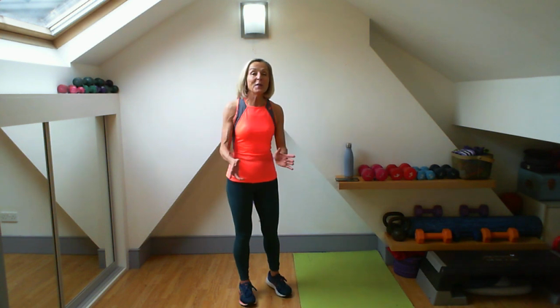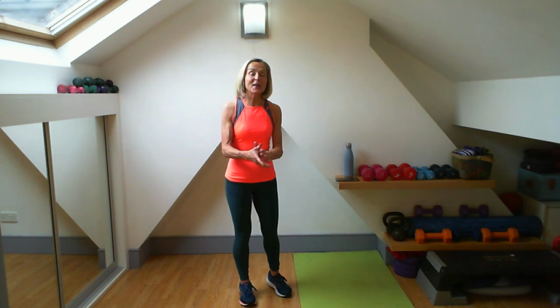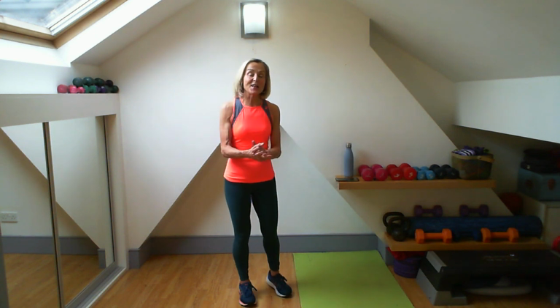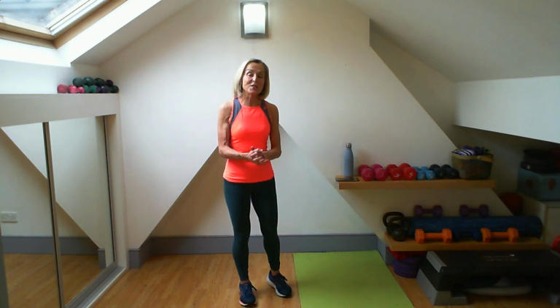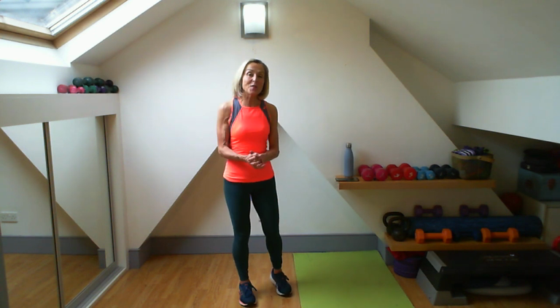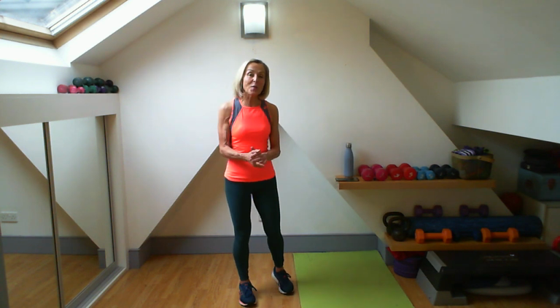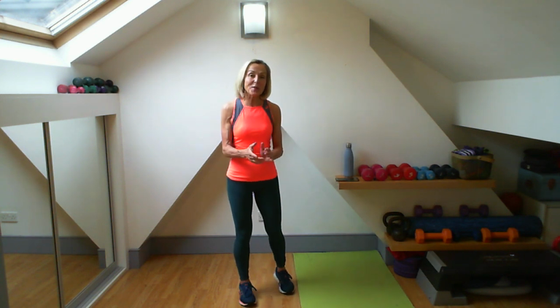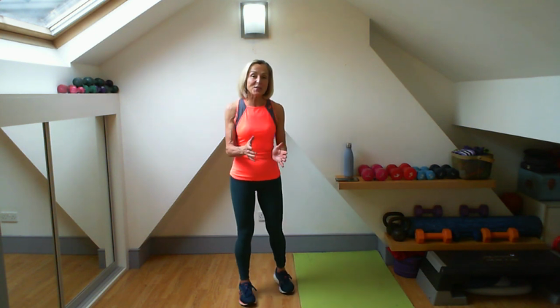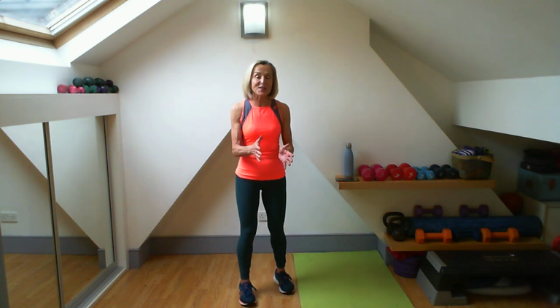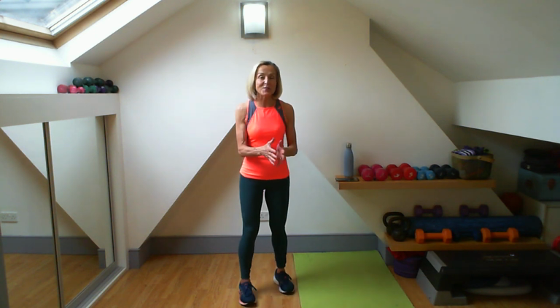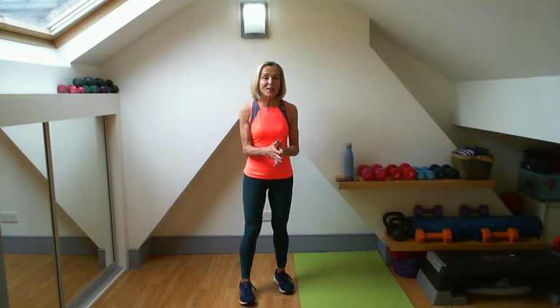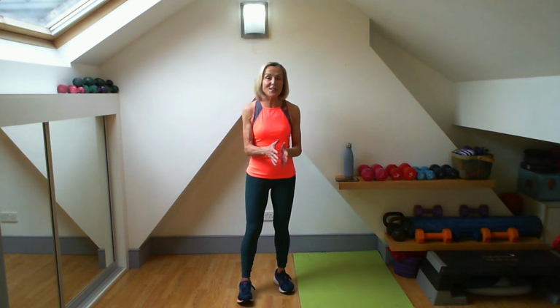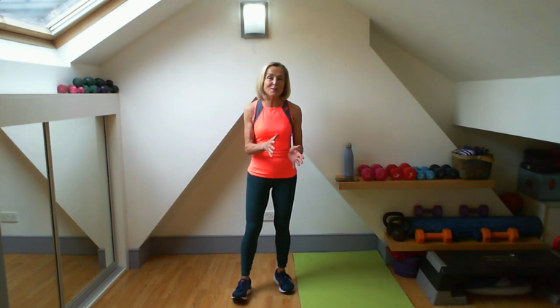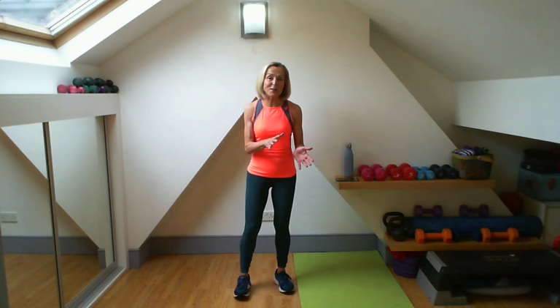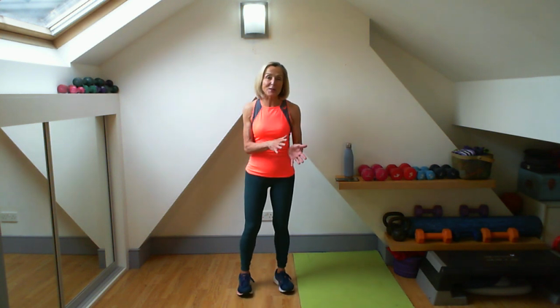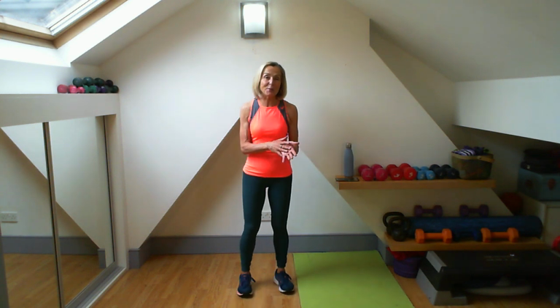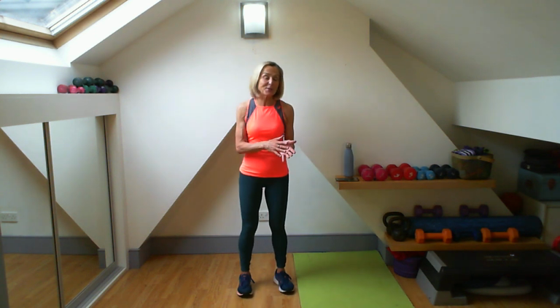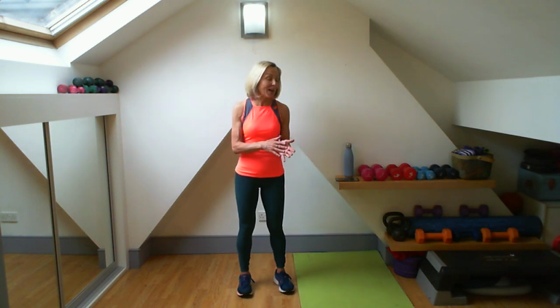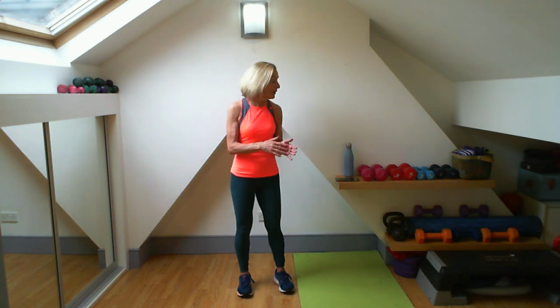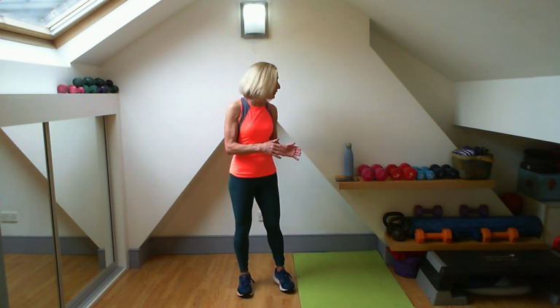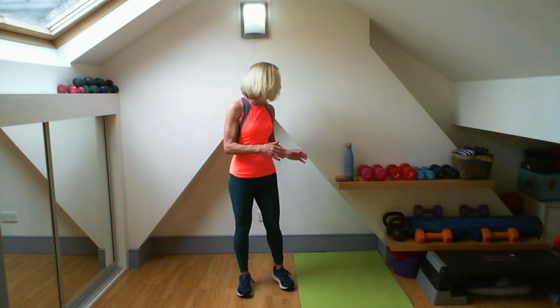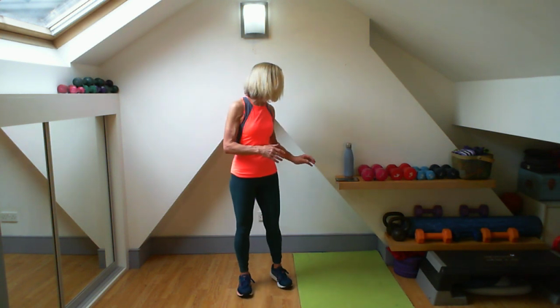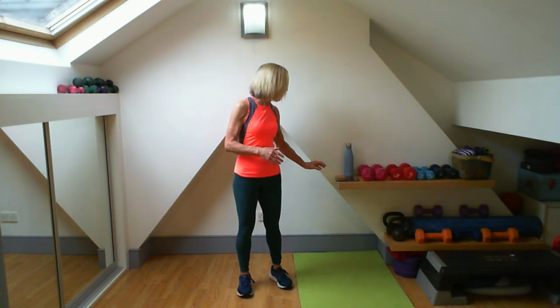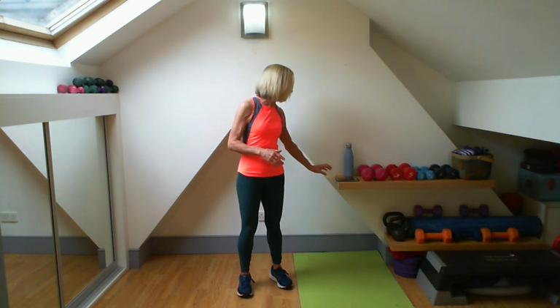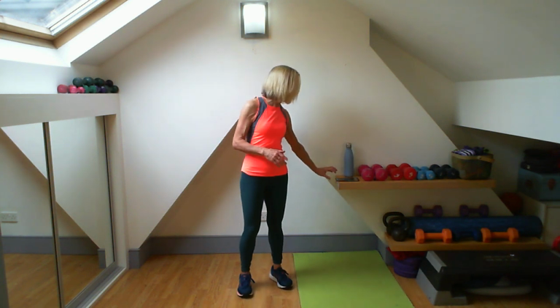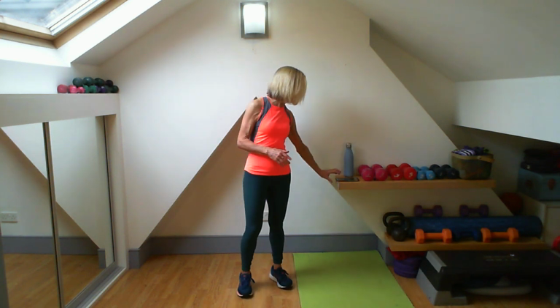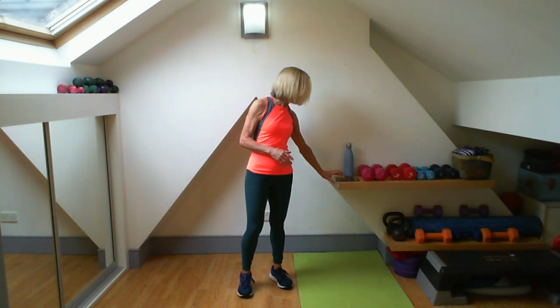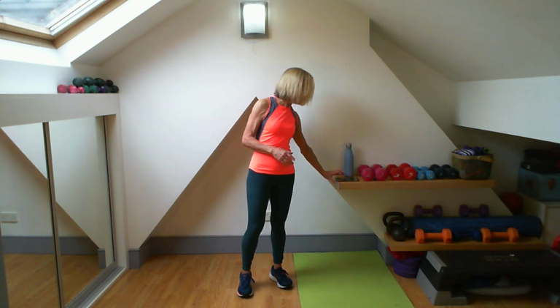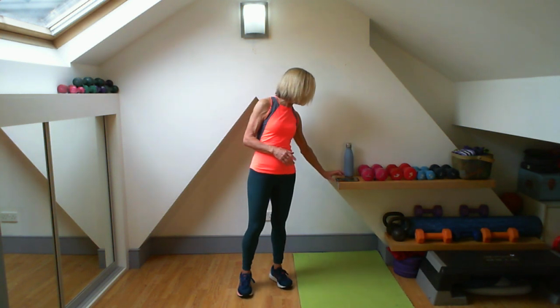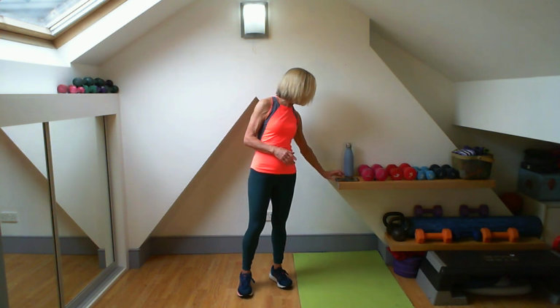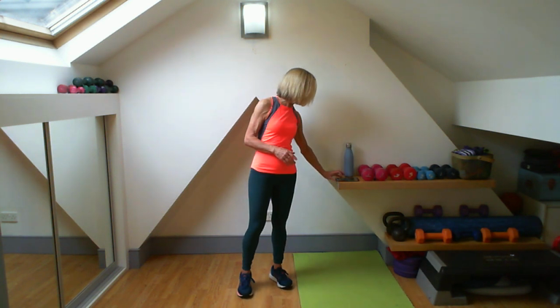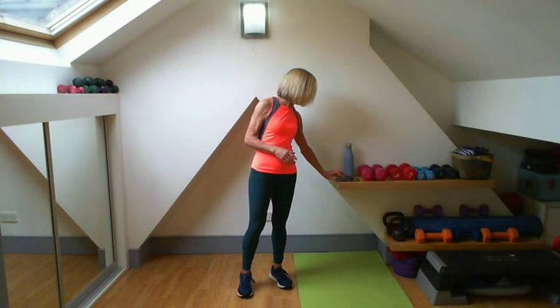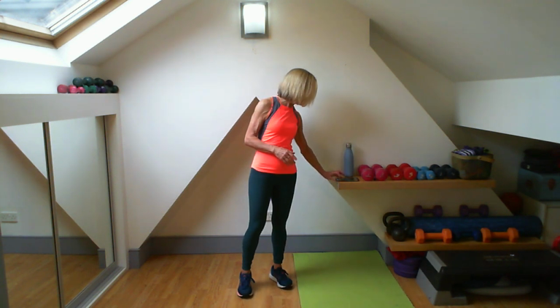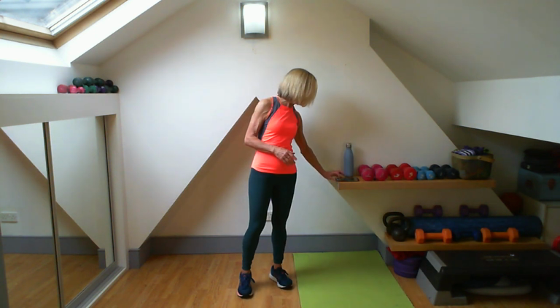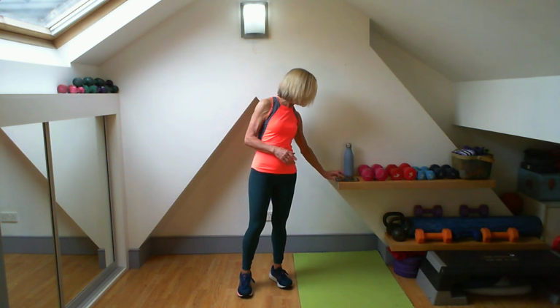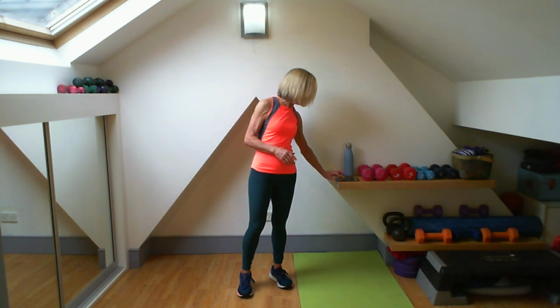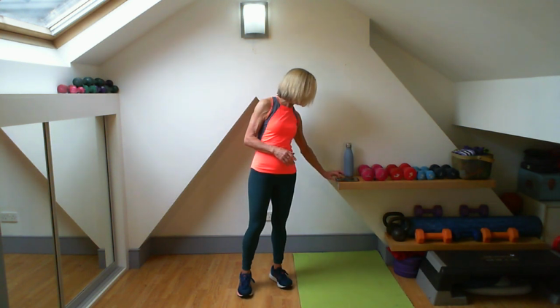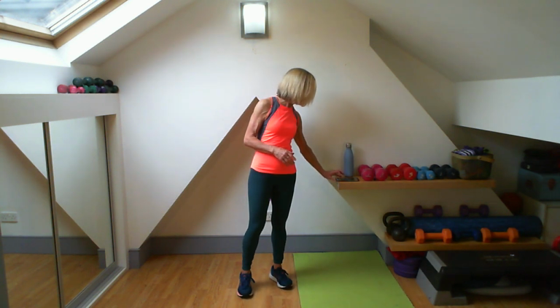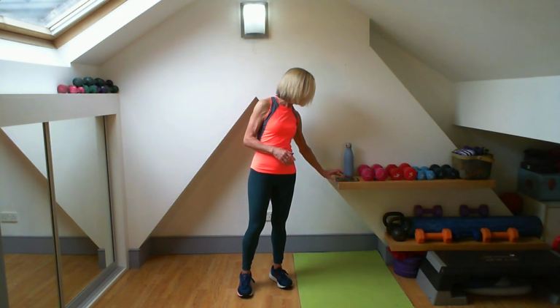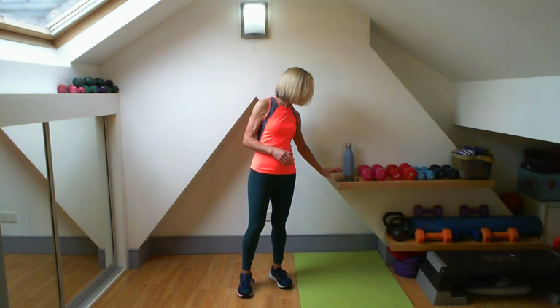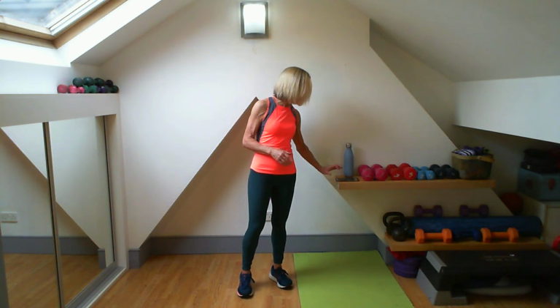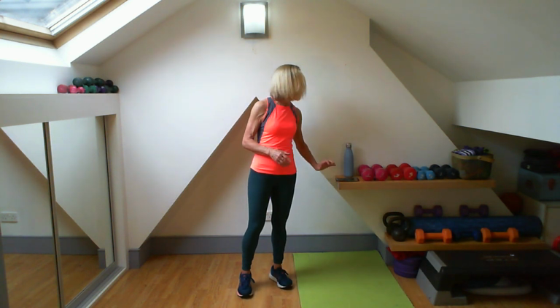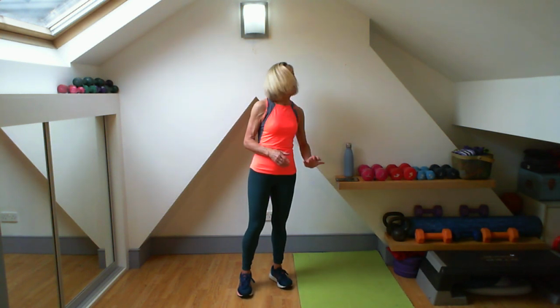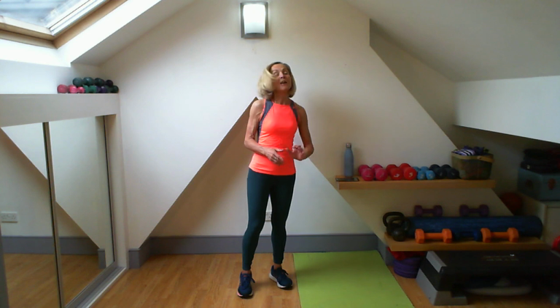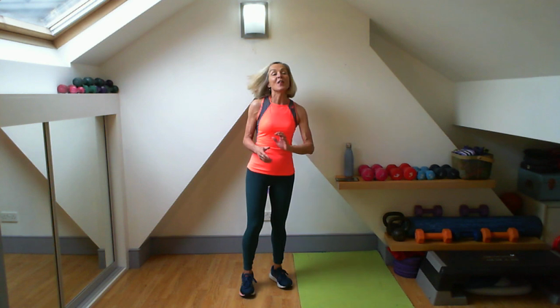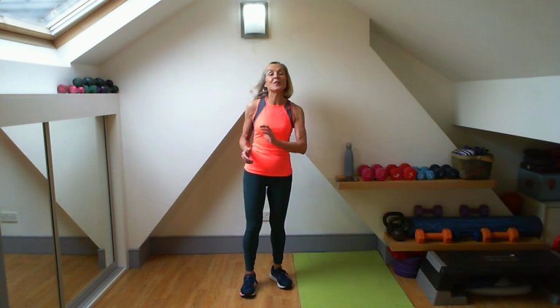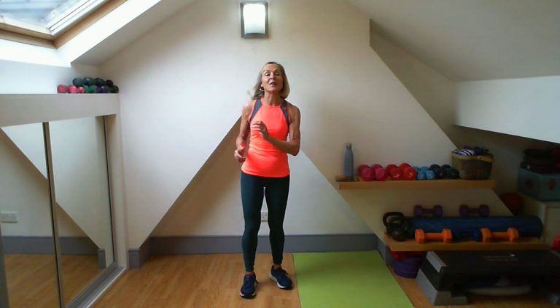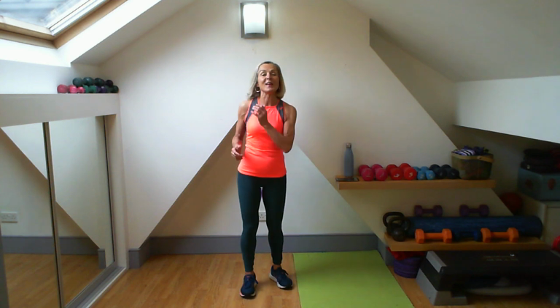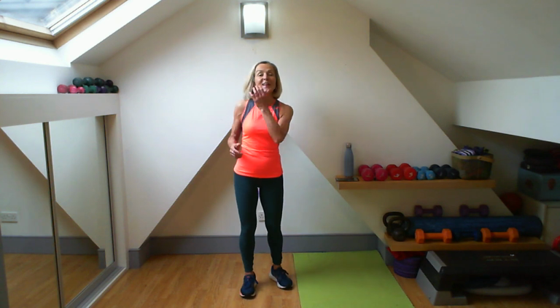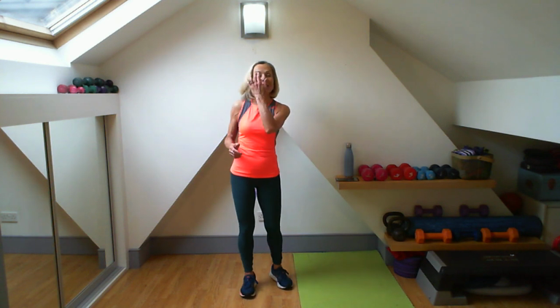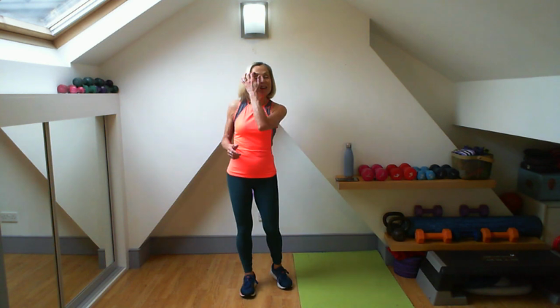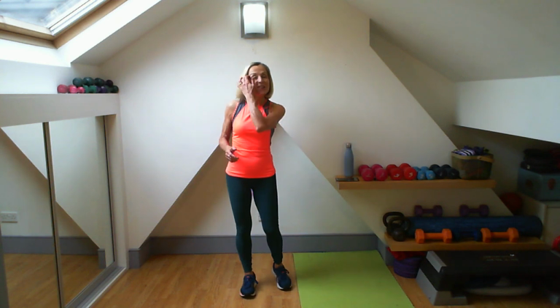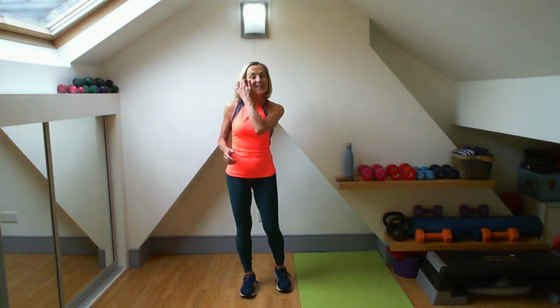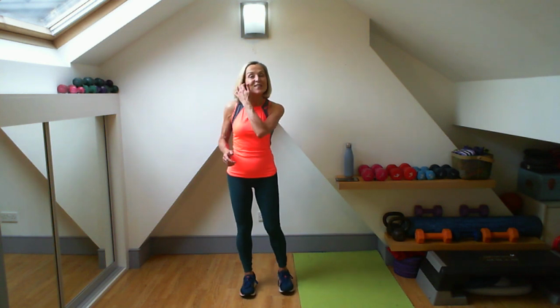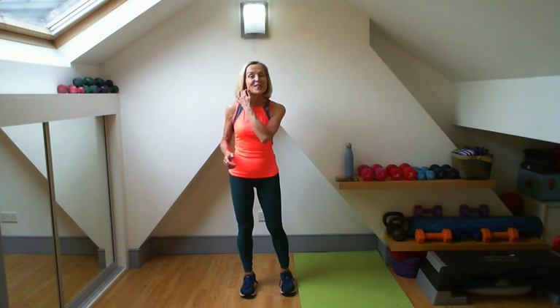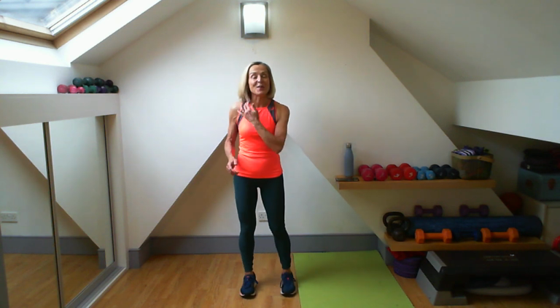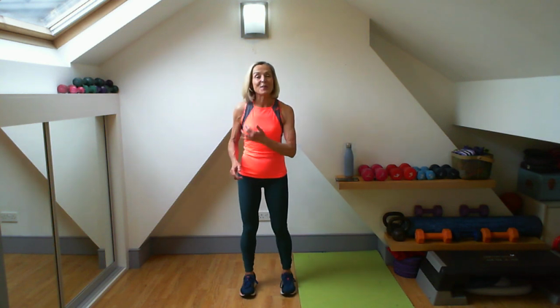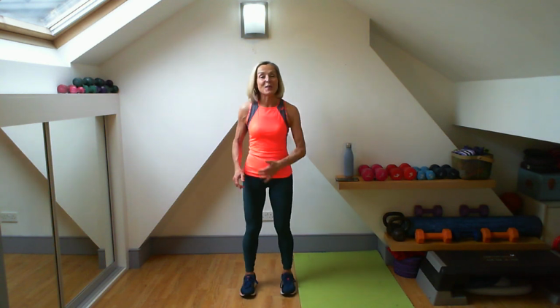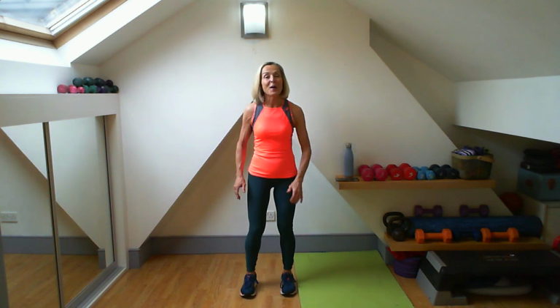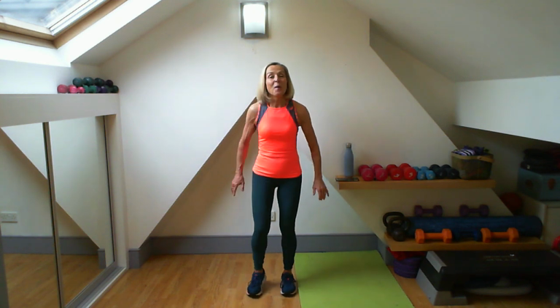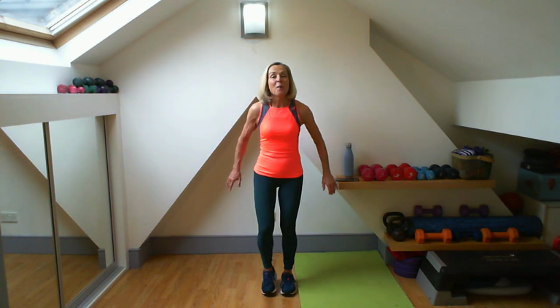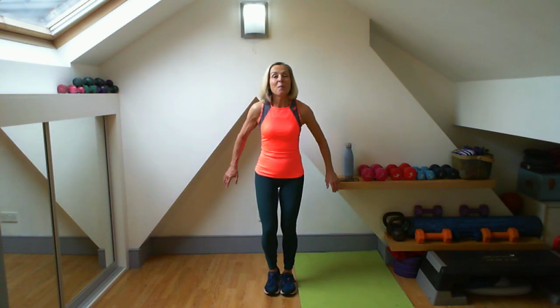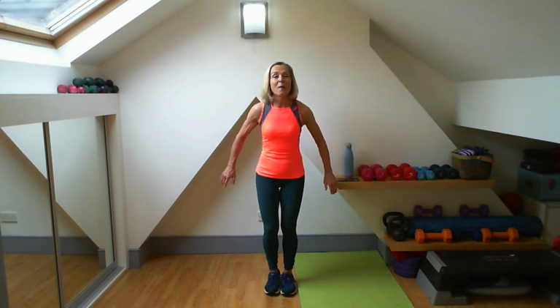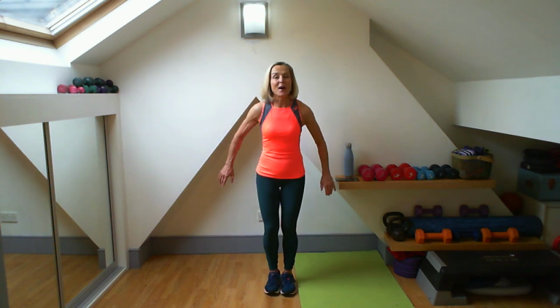Okay, so get those things ready, bring them on down, and we'll get ready with that warm-up. We're going to go in four, three, two, one.